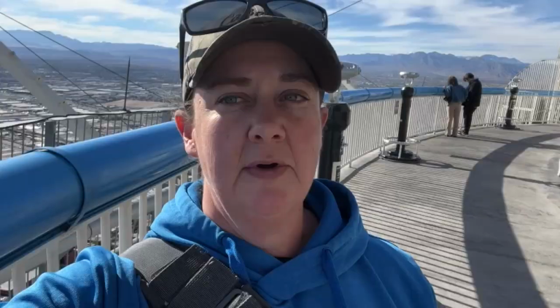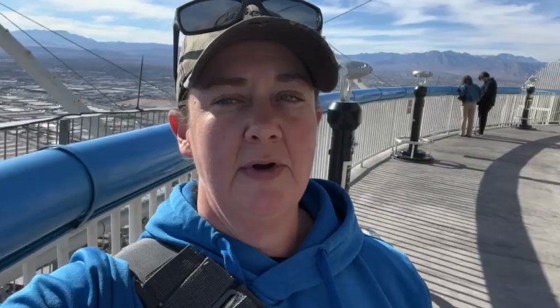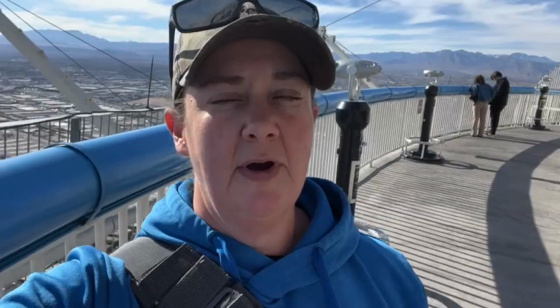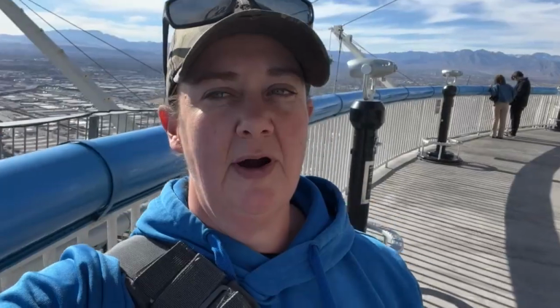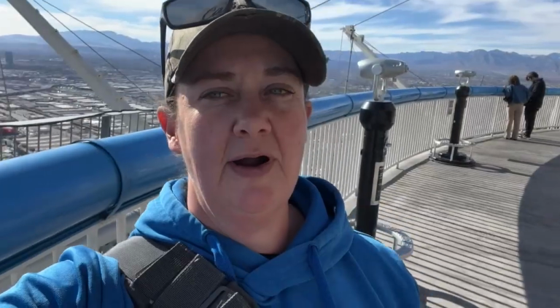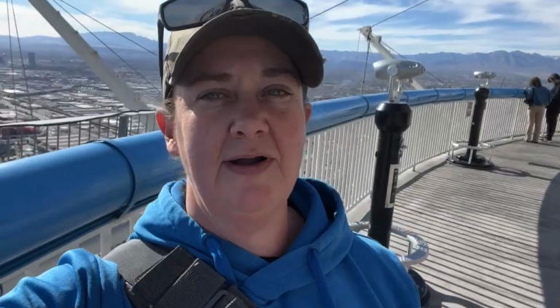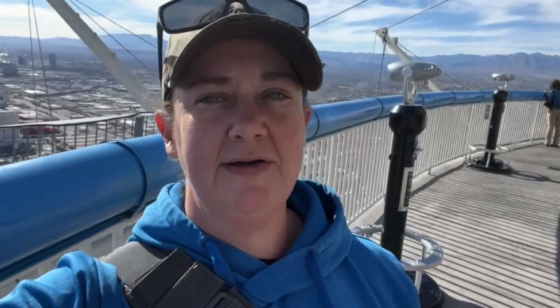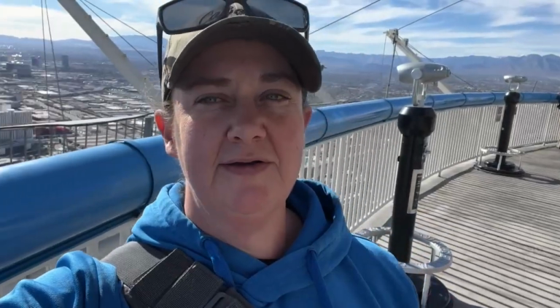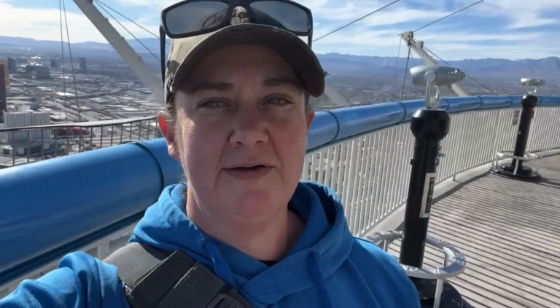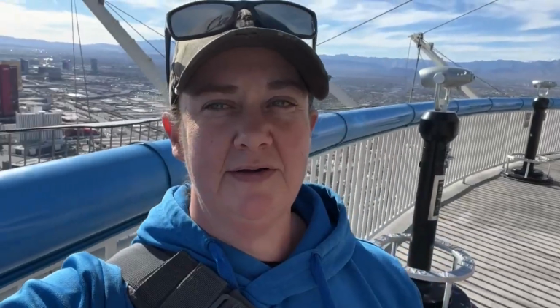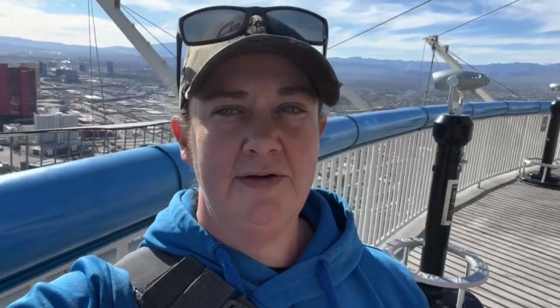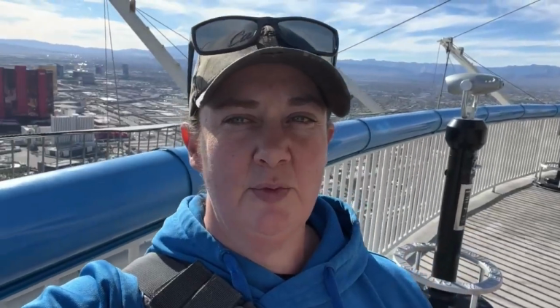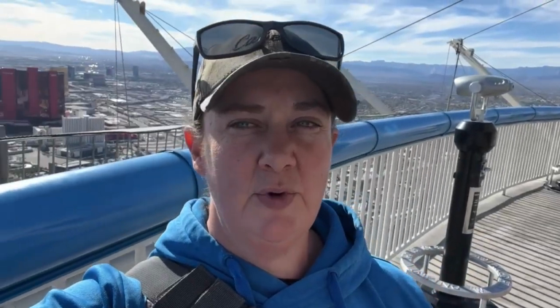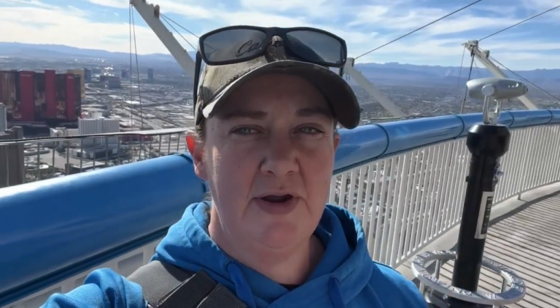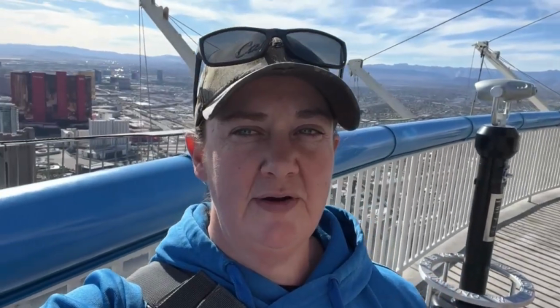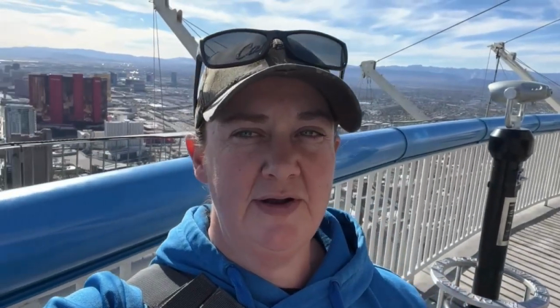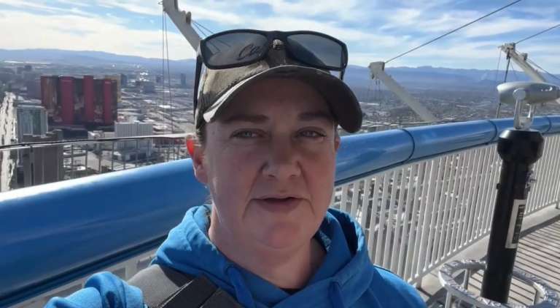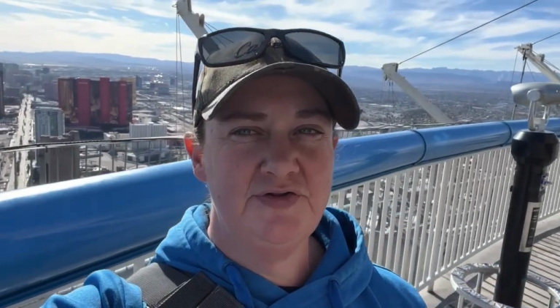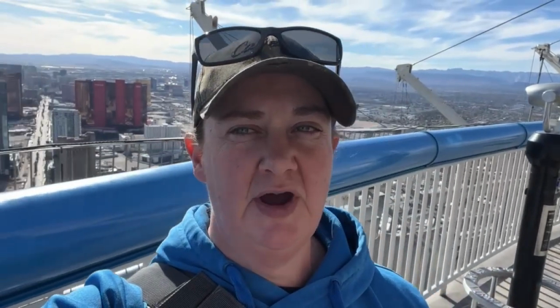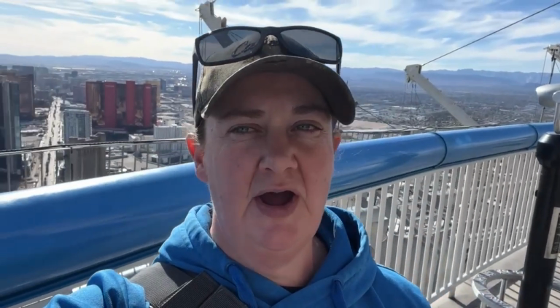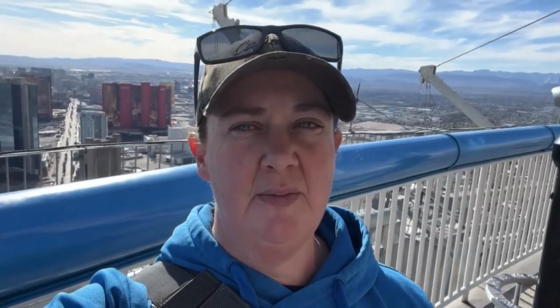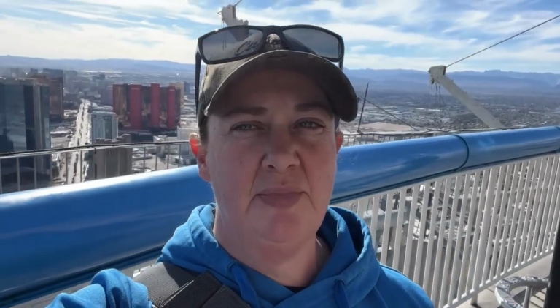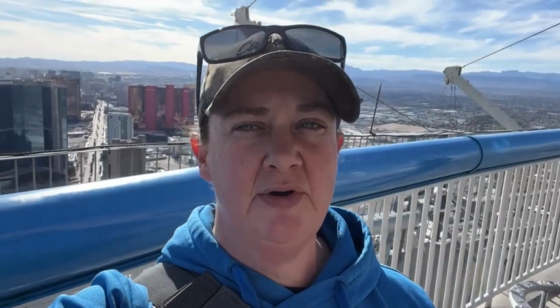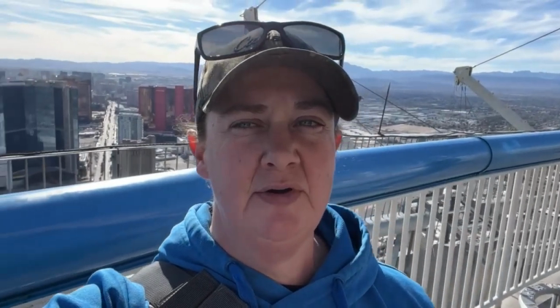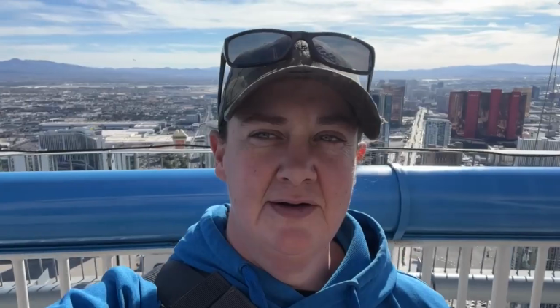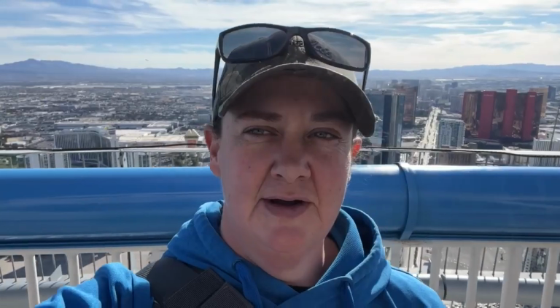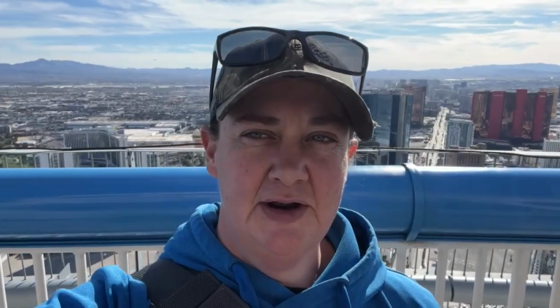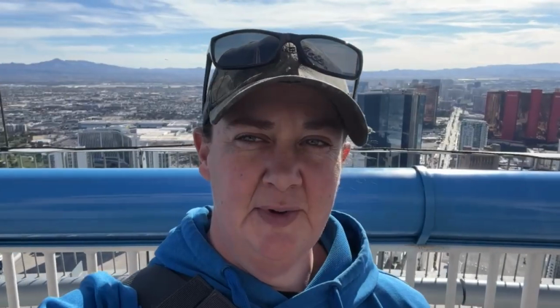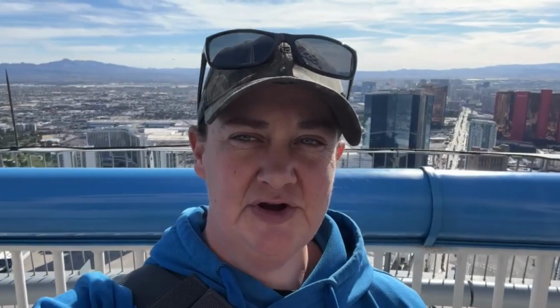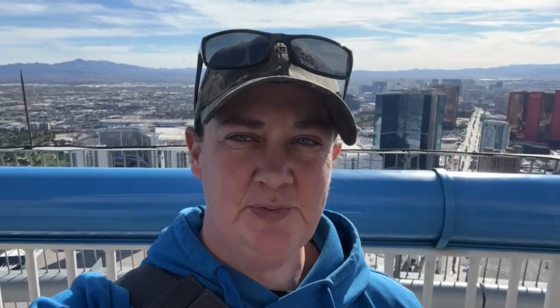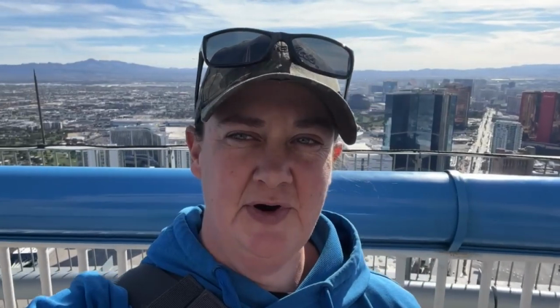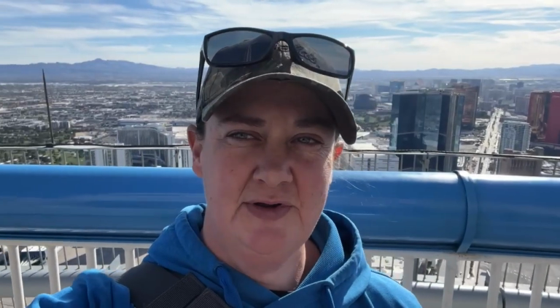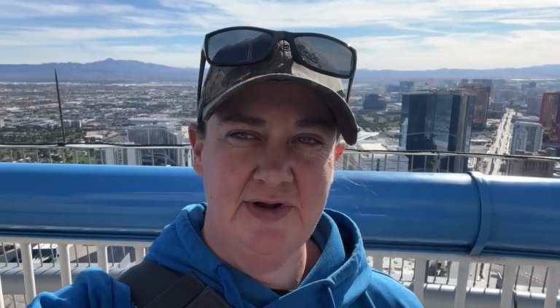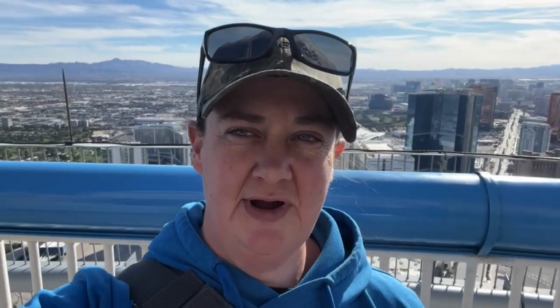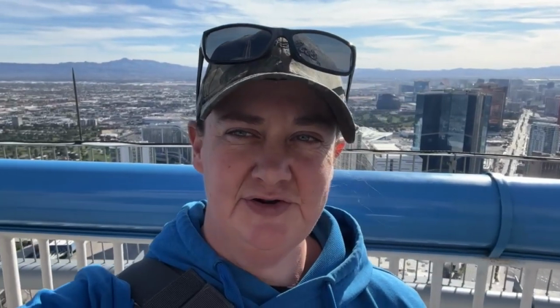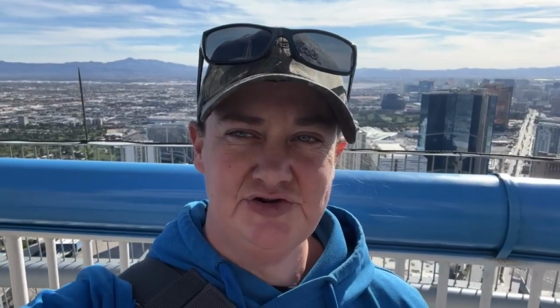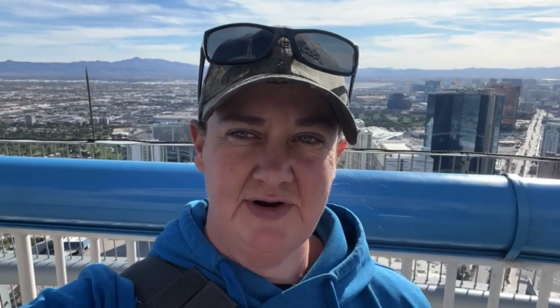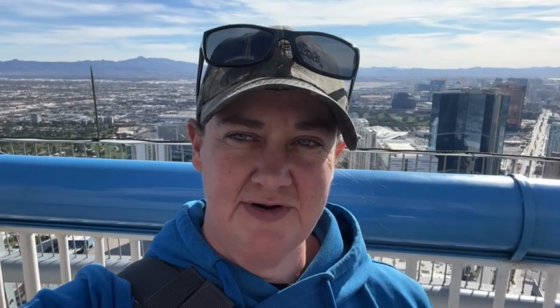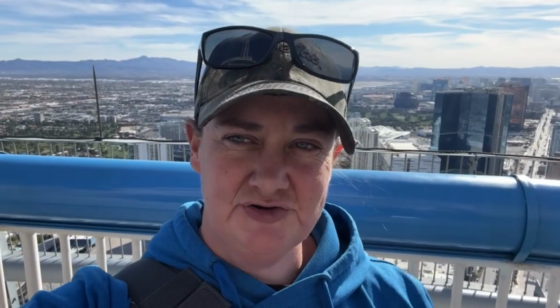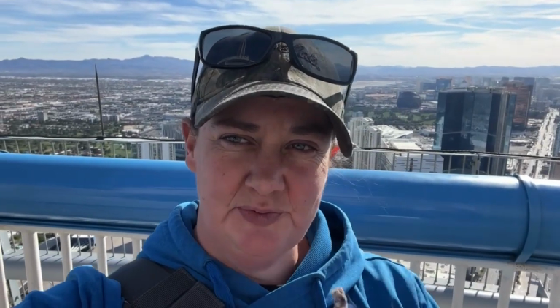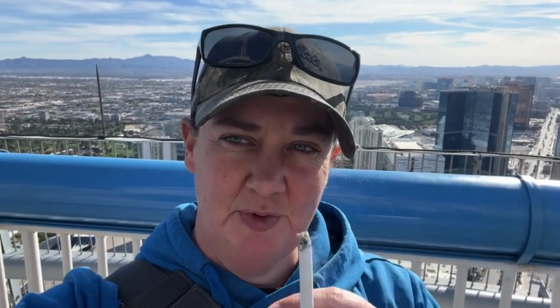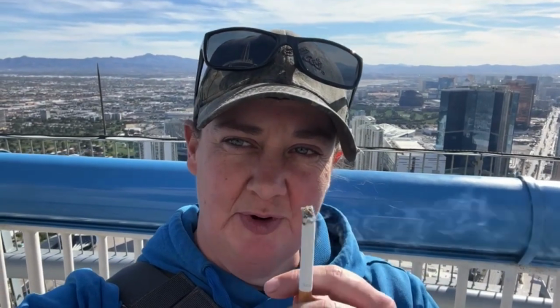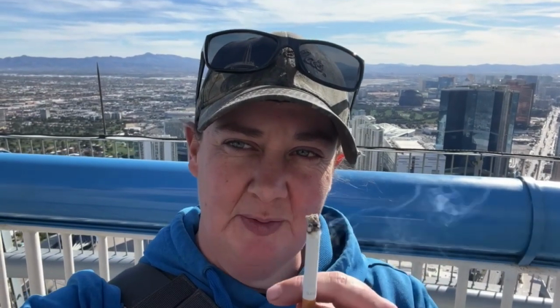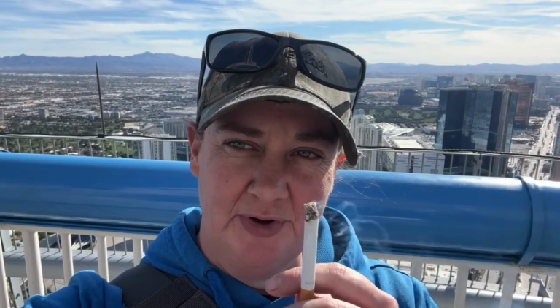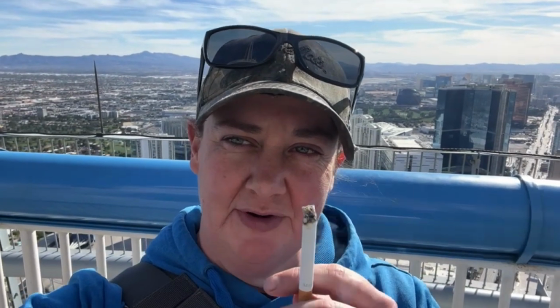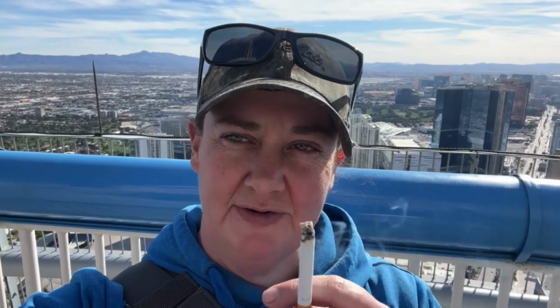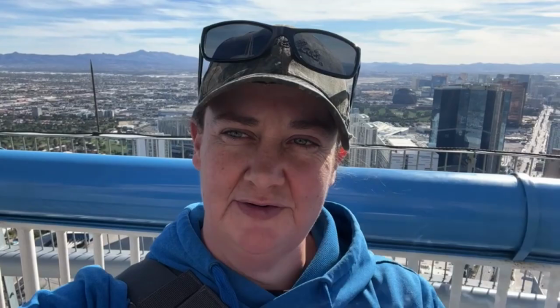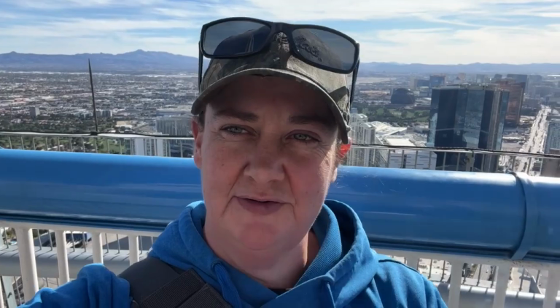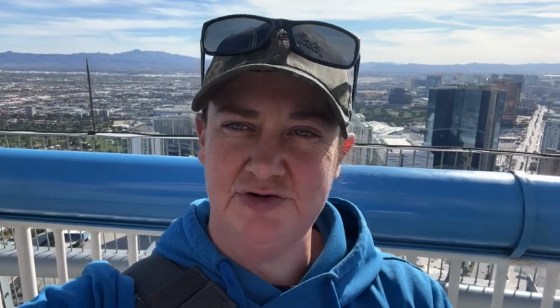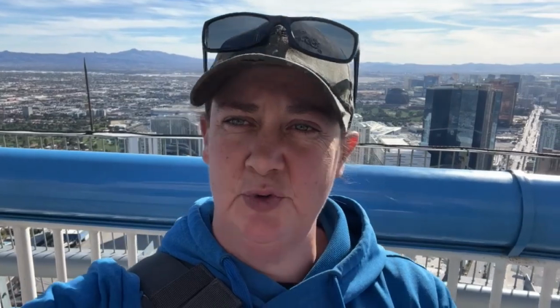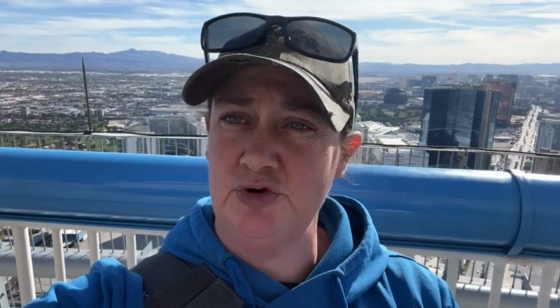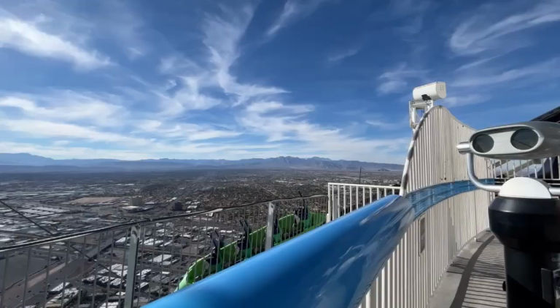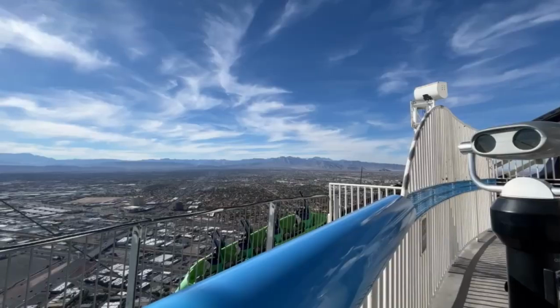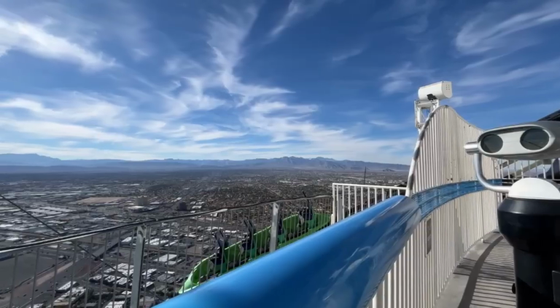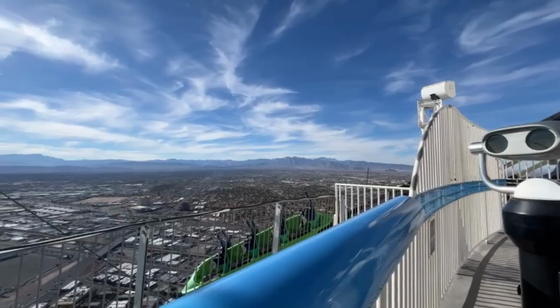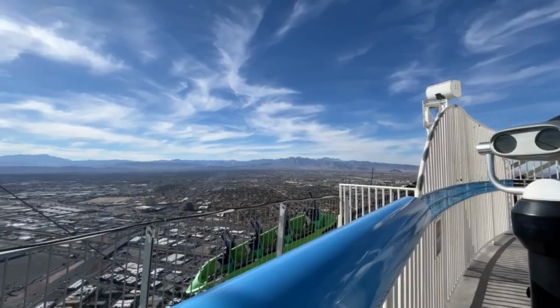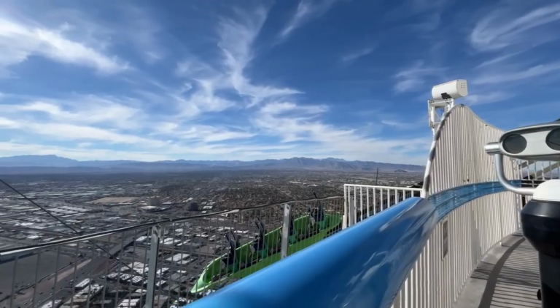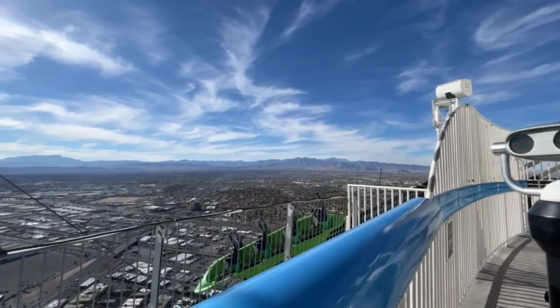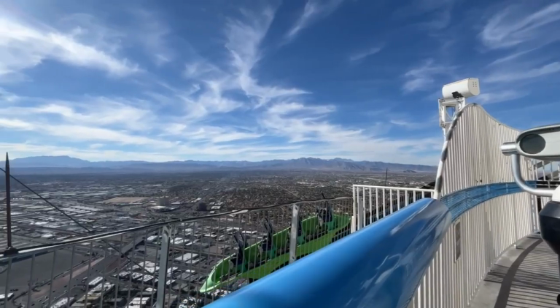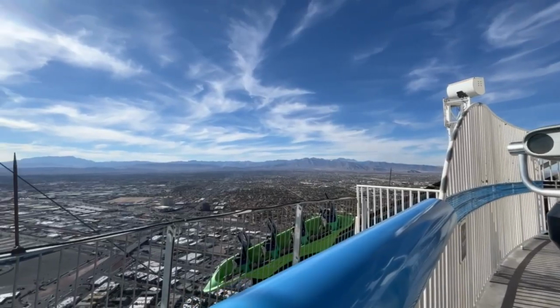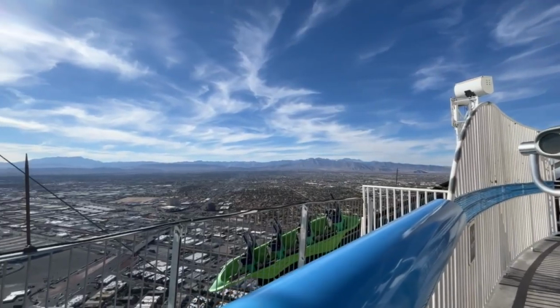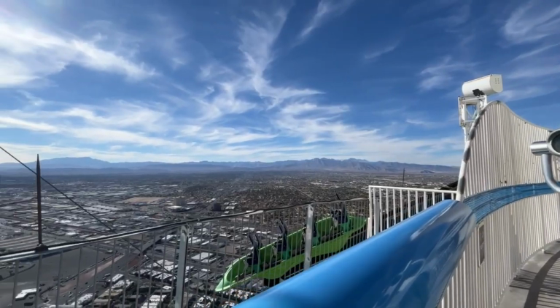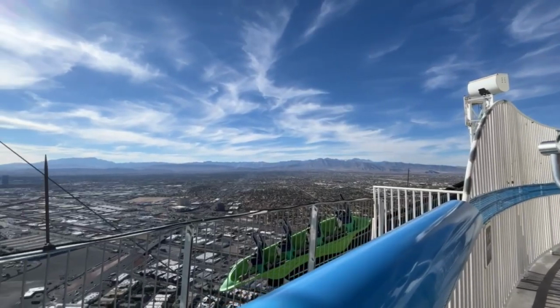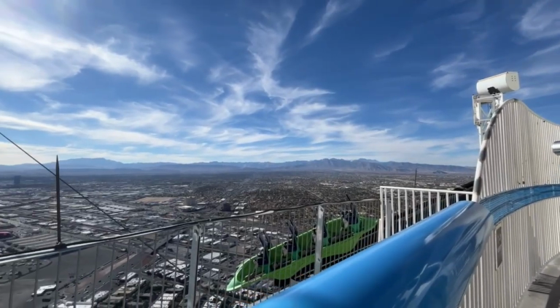All right, we are at the top, and the best part — the guy said I could smoke up here. Smoke cigarettes at least, can't smoke weed.